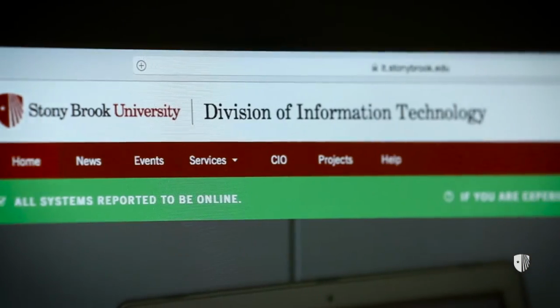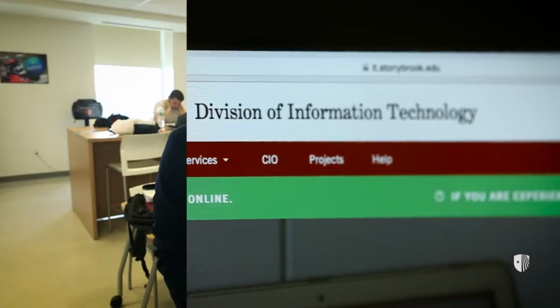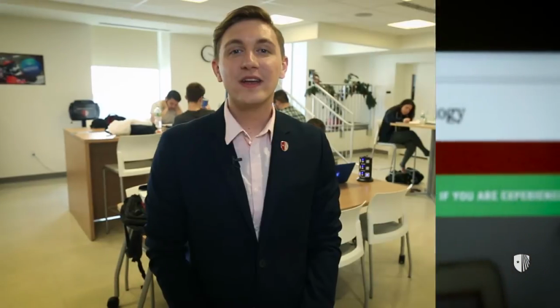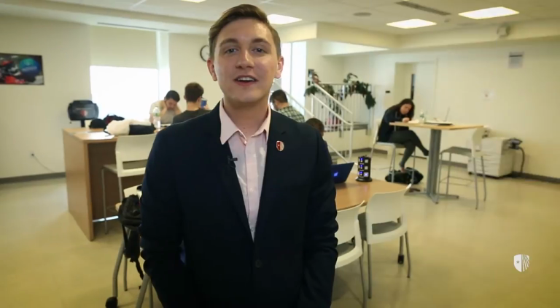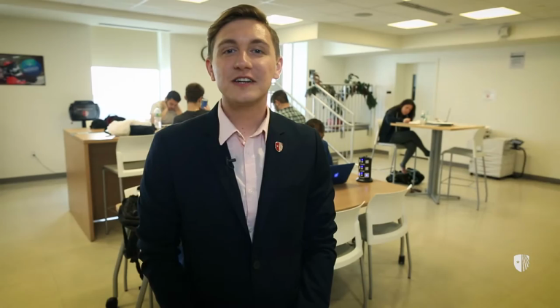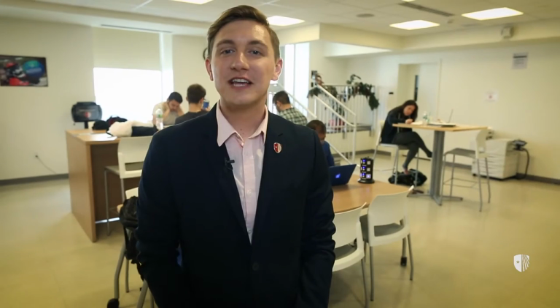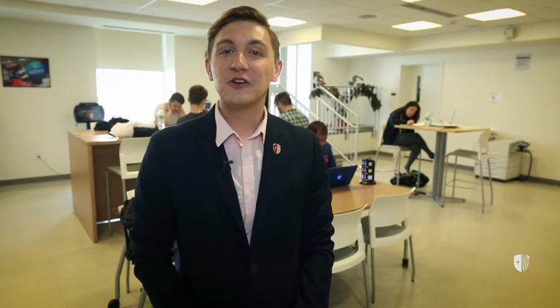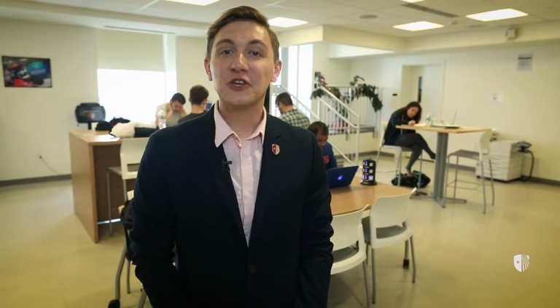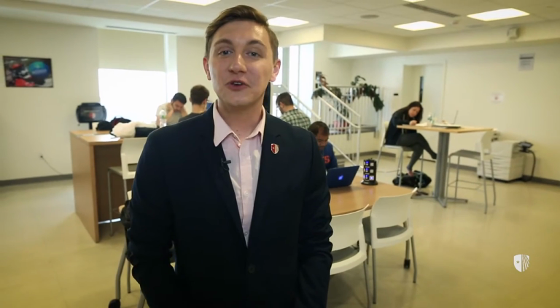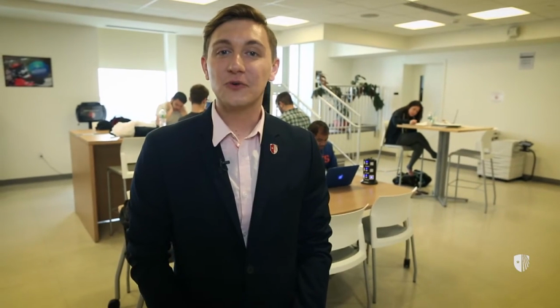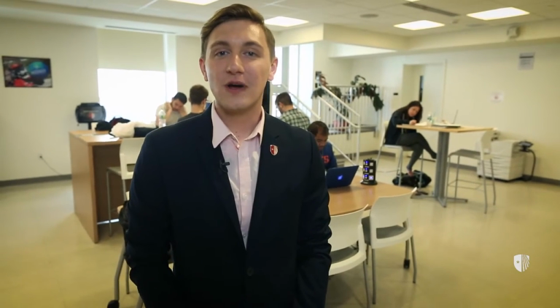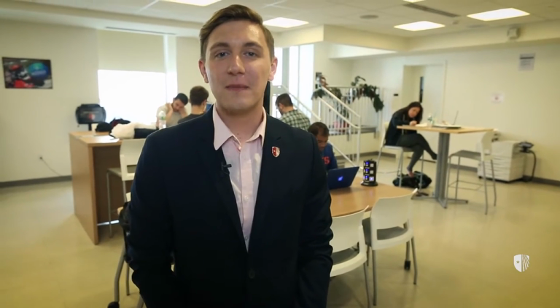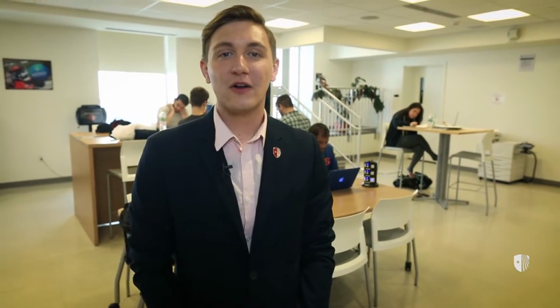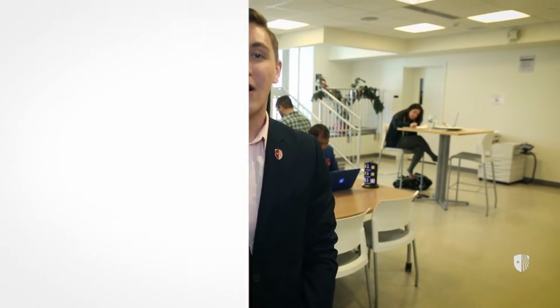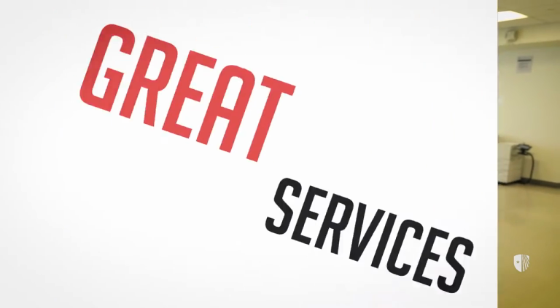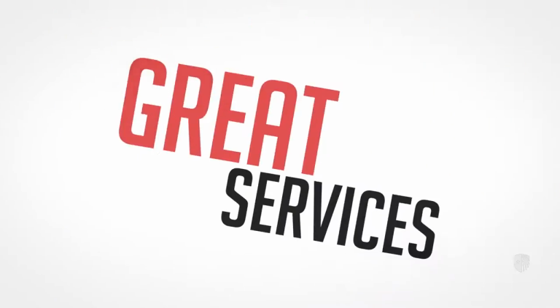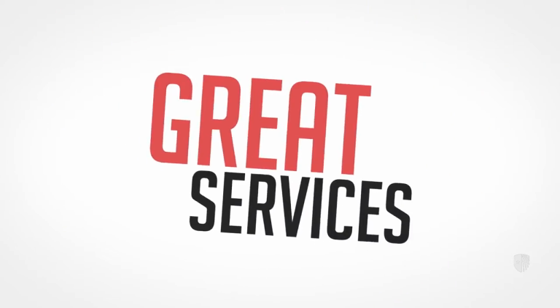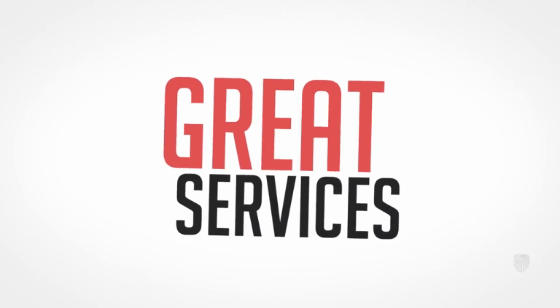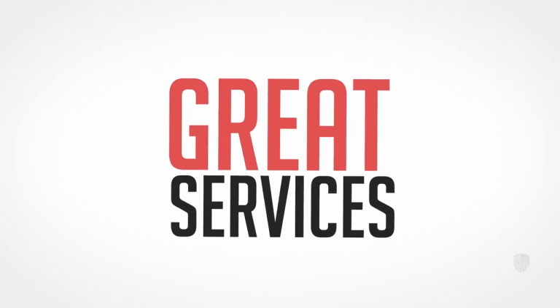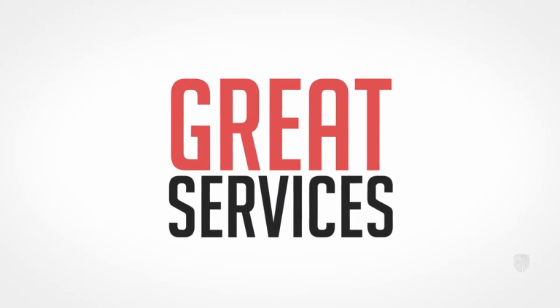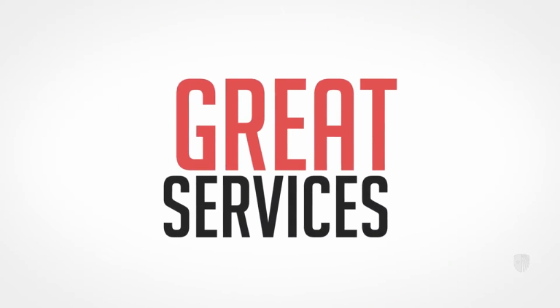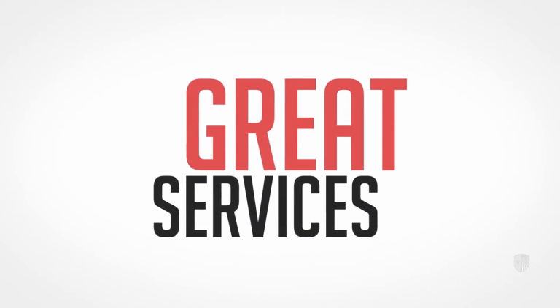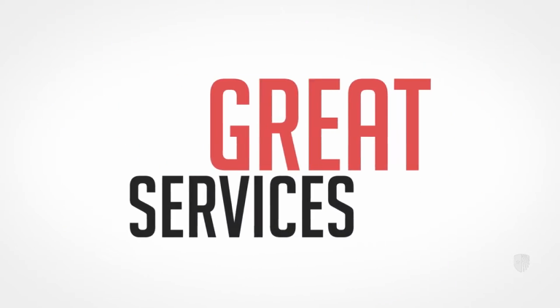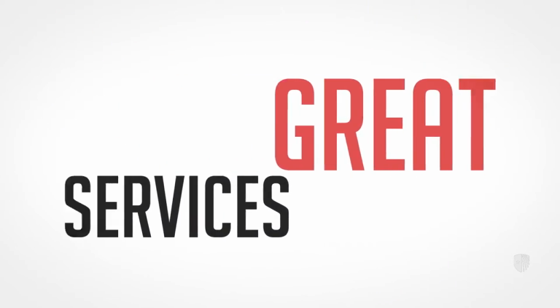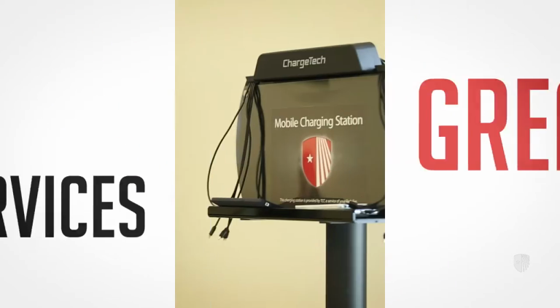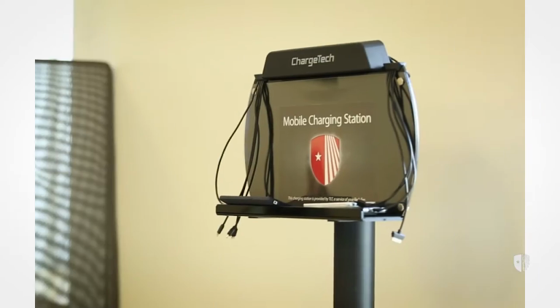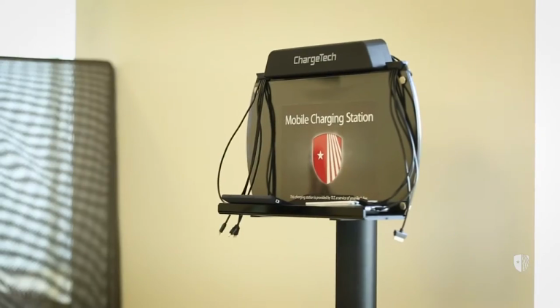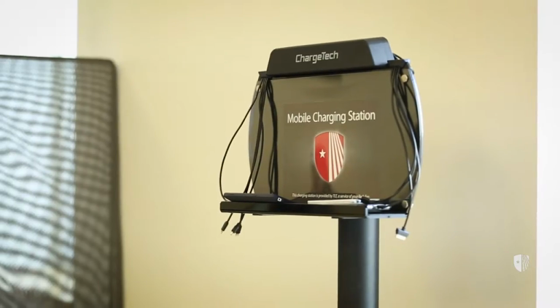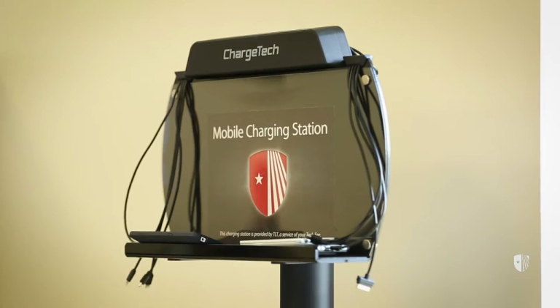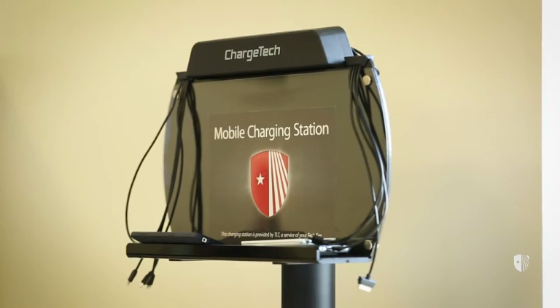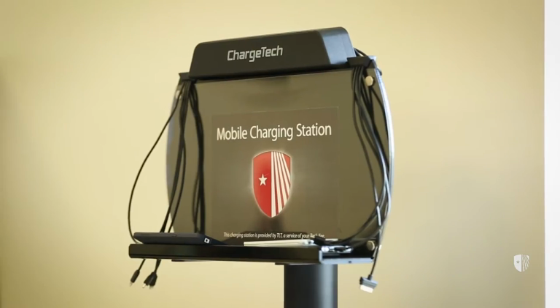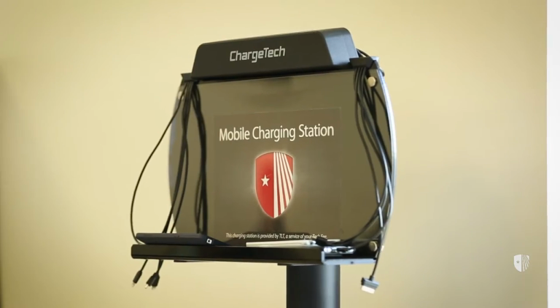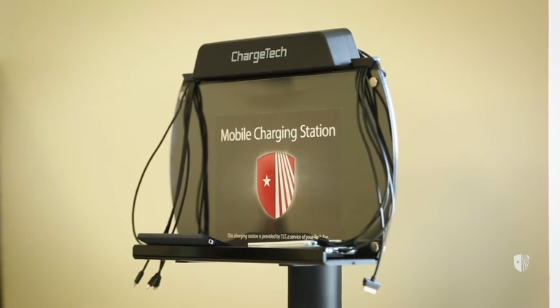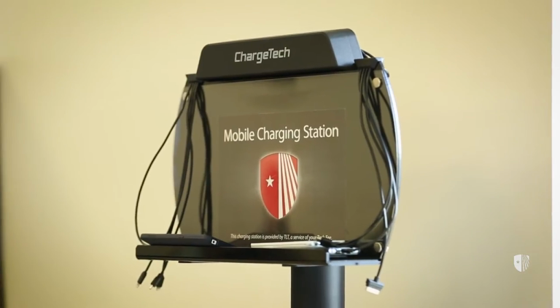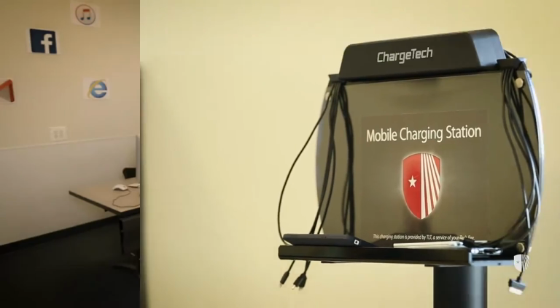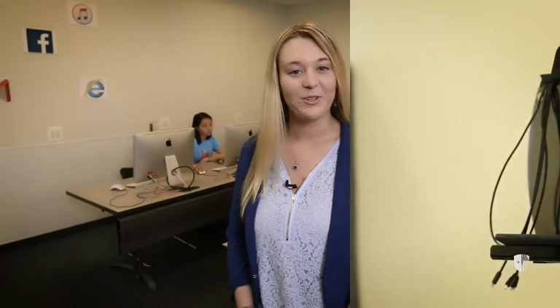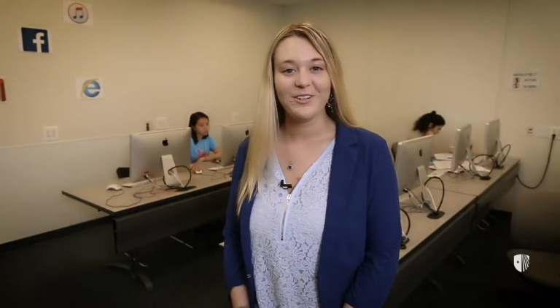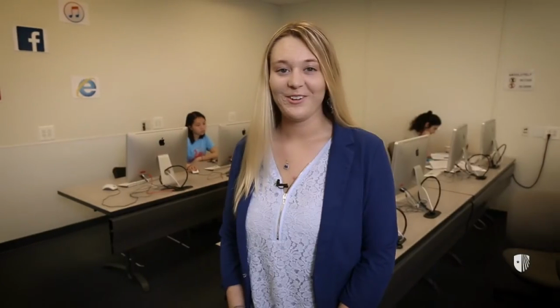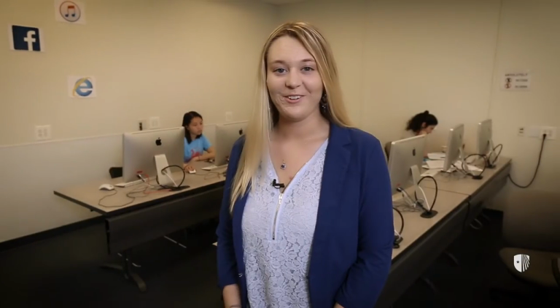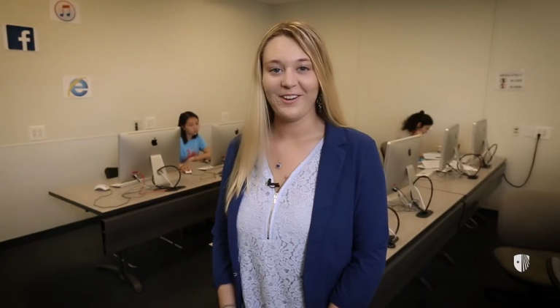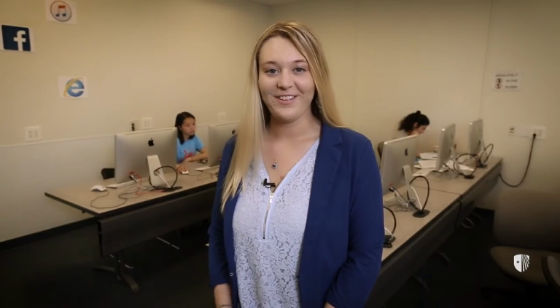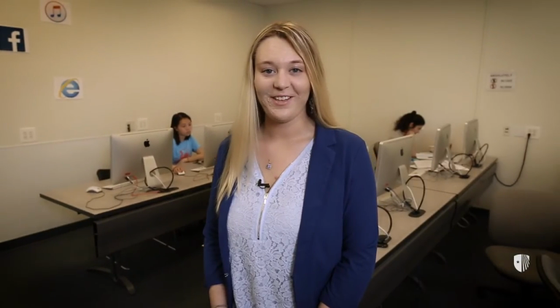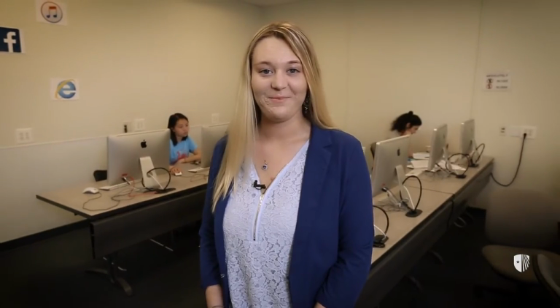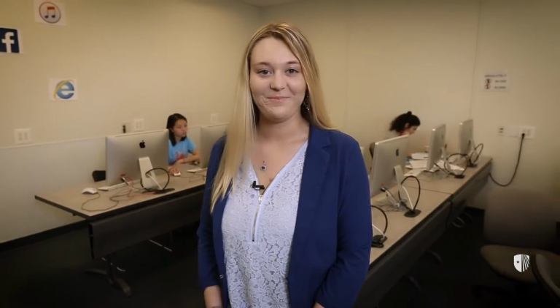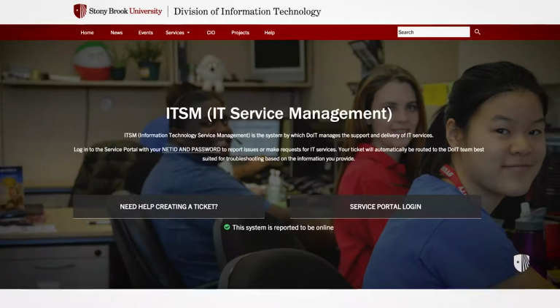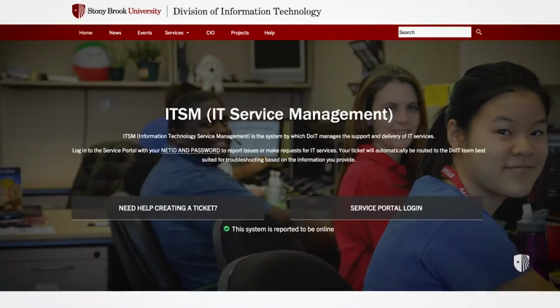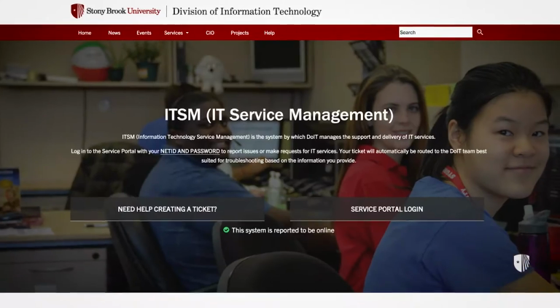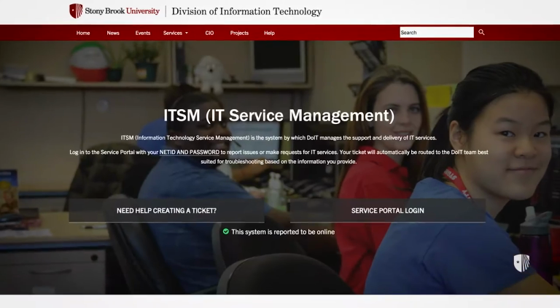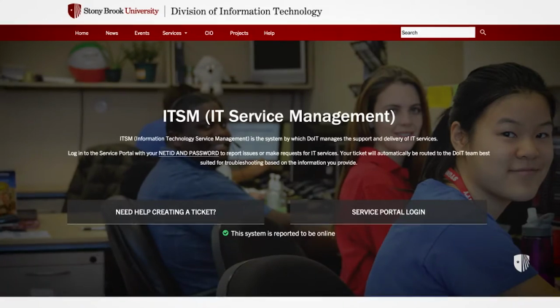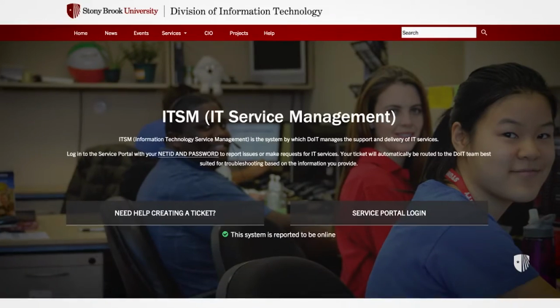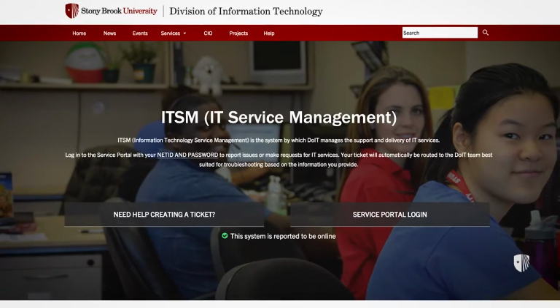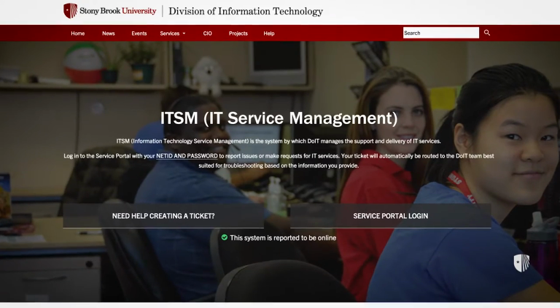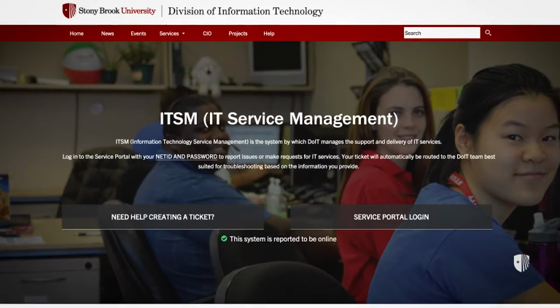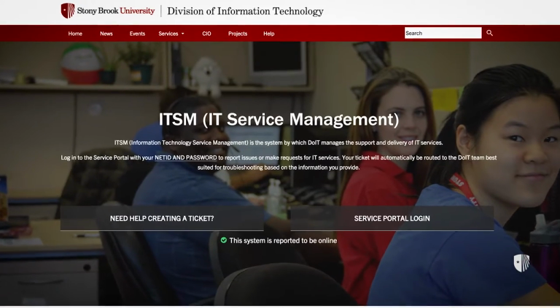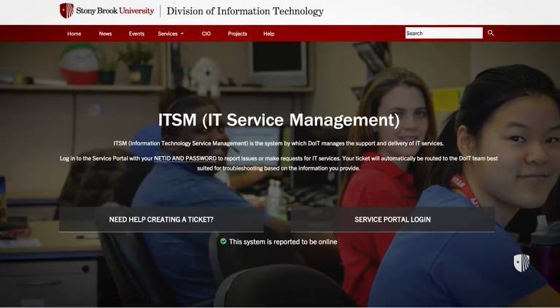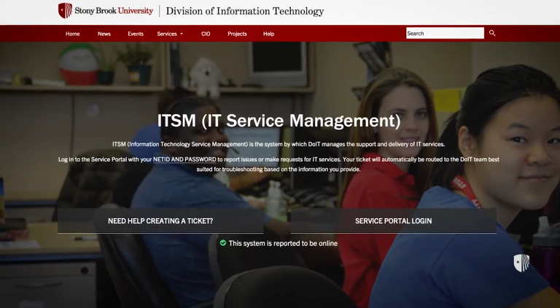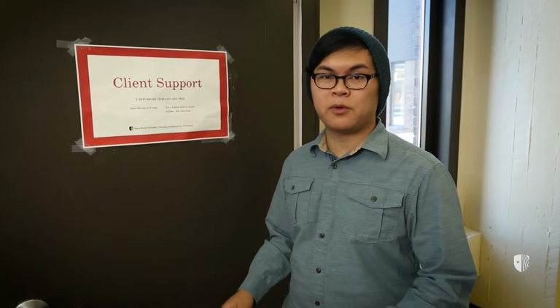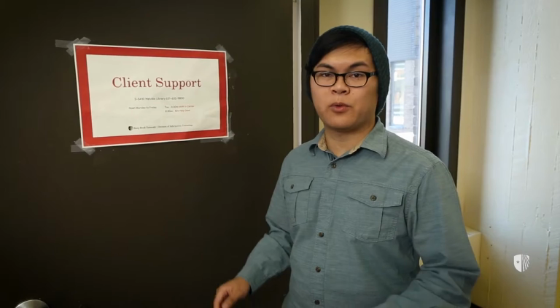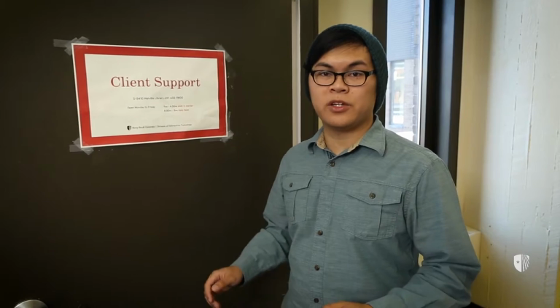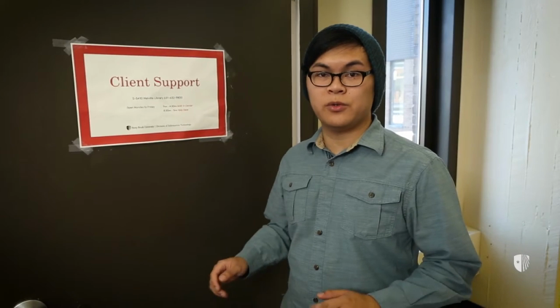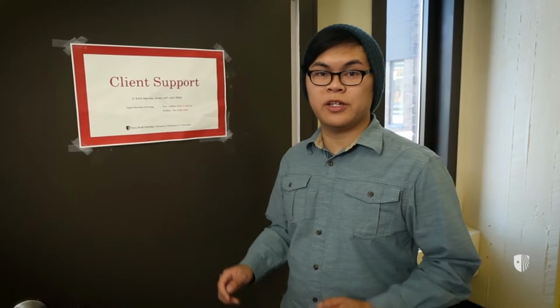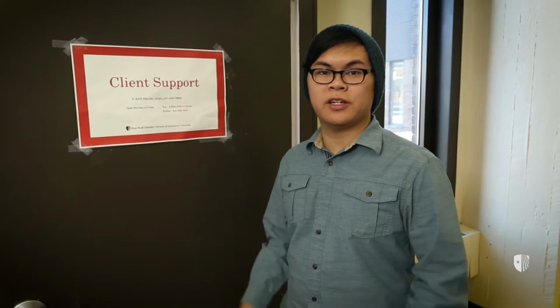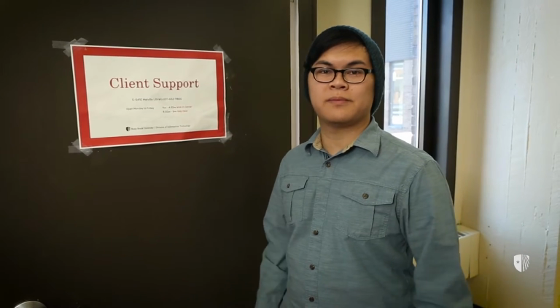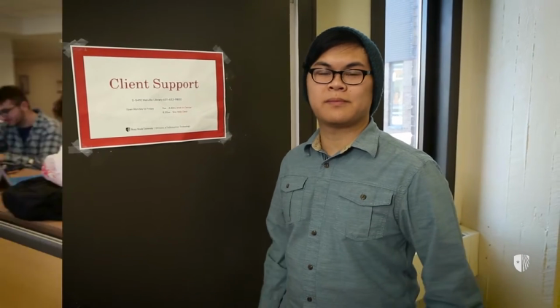We're here to tell you about all the great services that DoIT has to offer, where you can go to find them, and where you can go to get help when you need it.